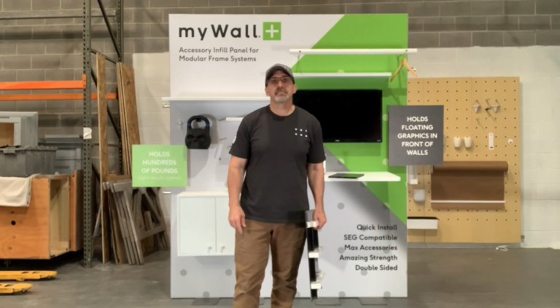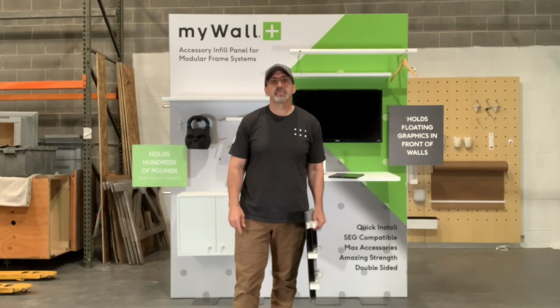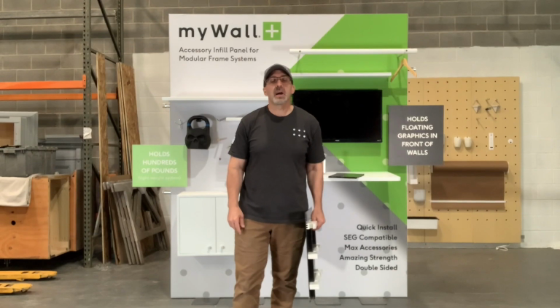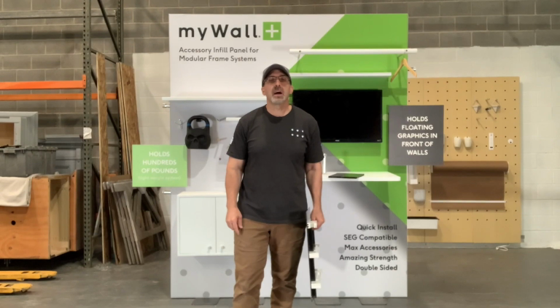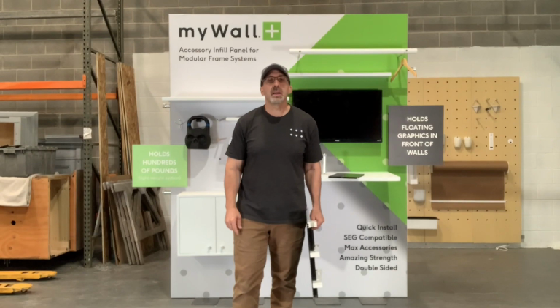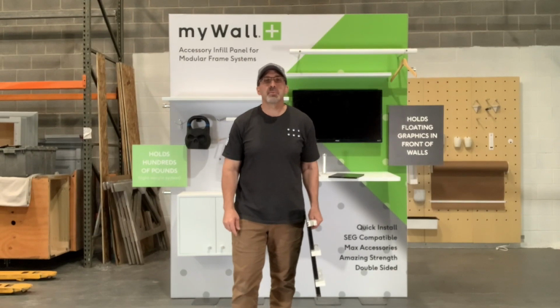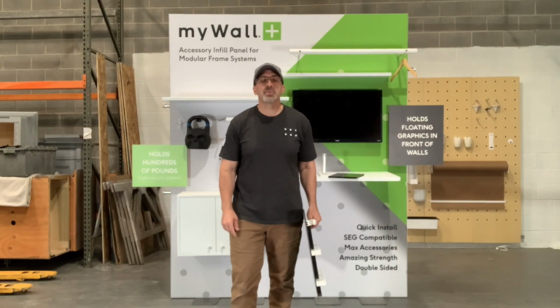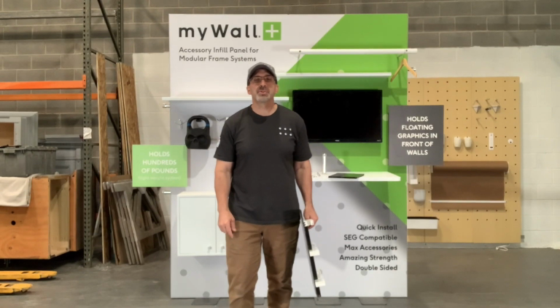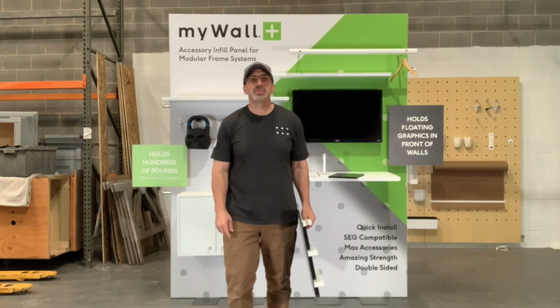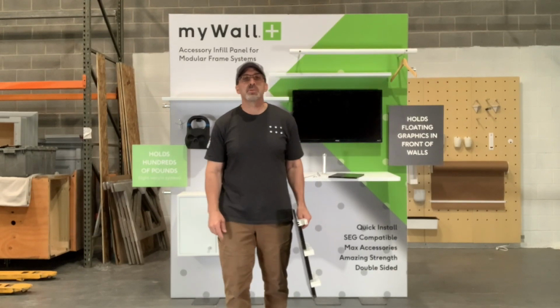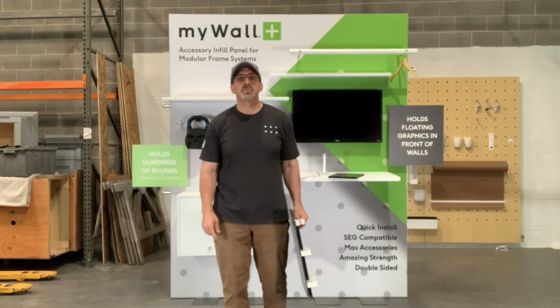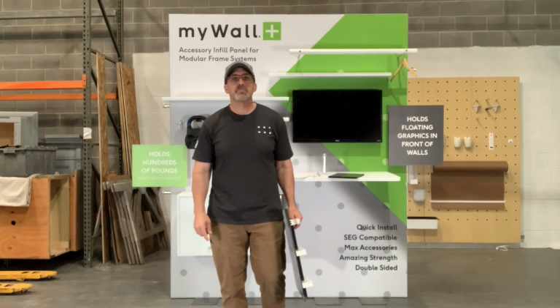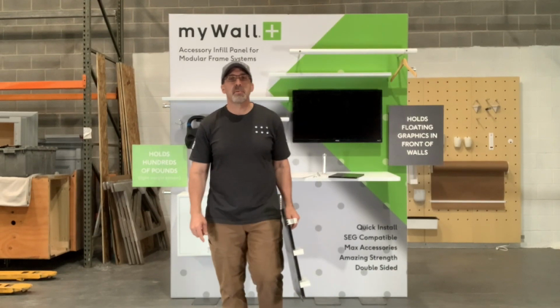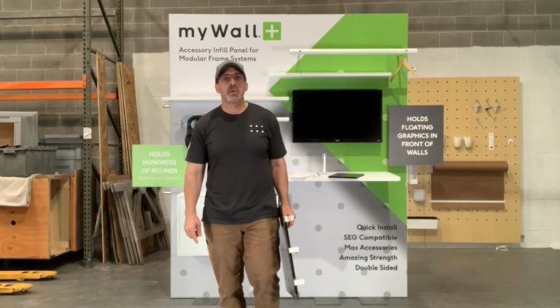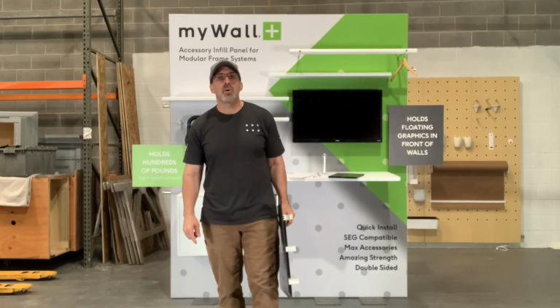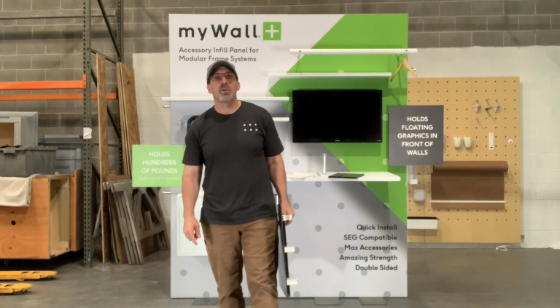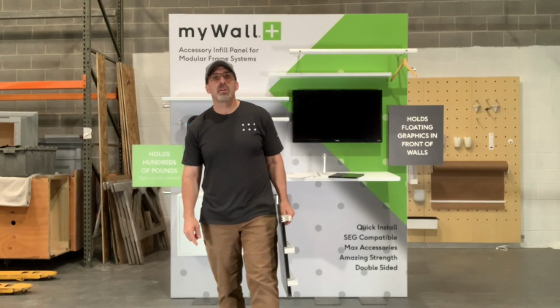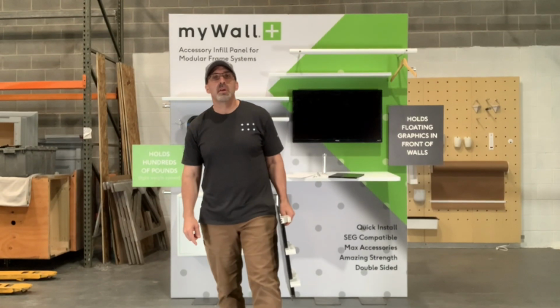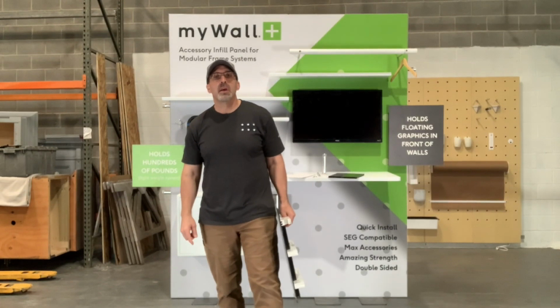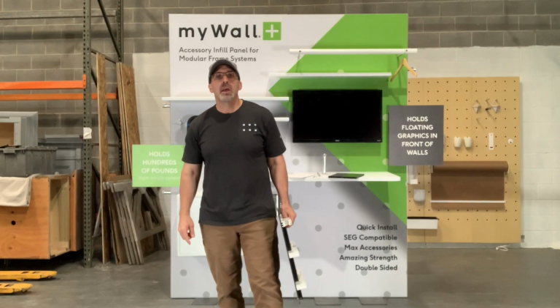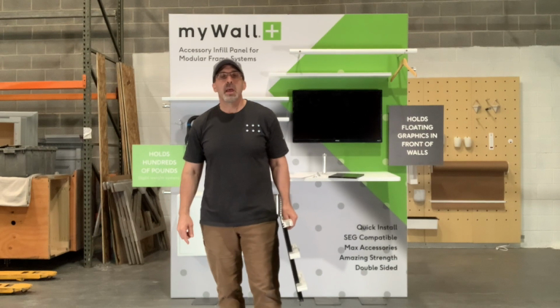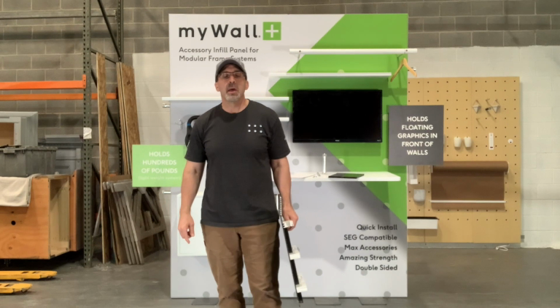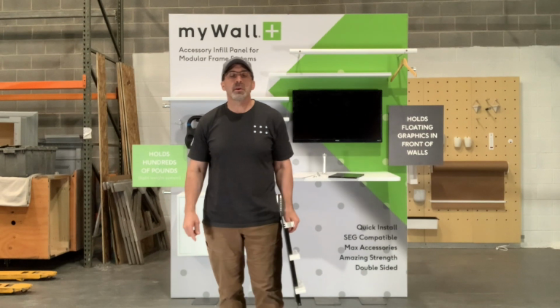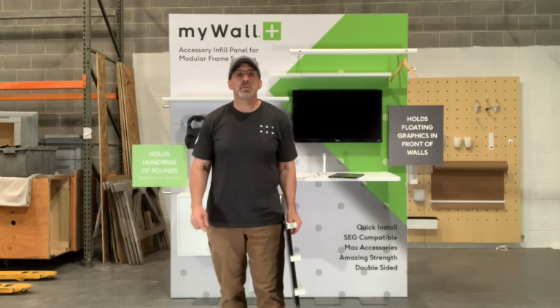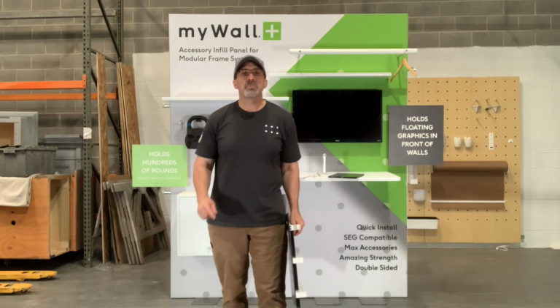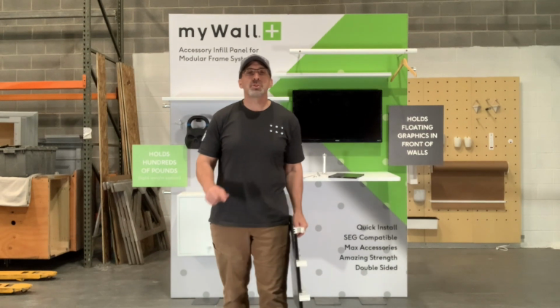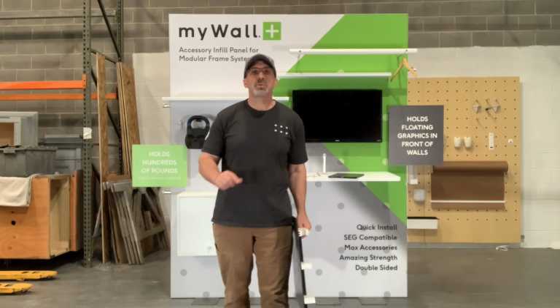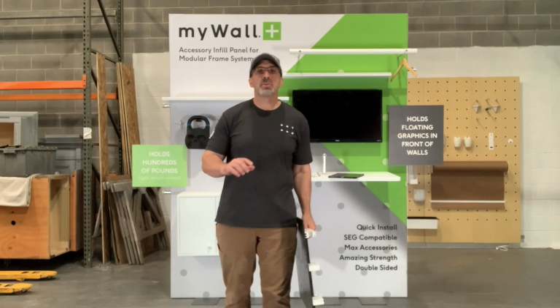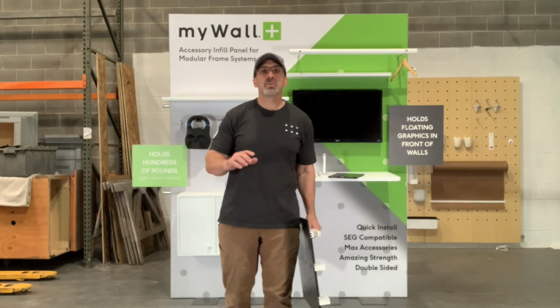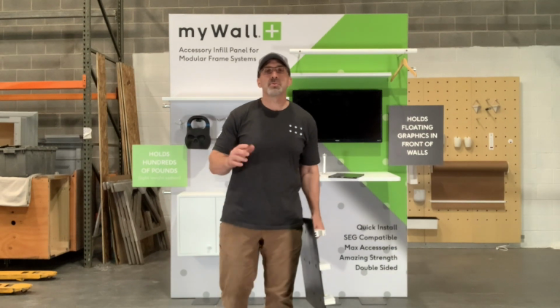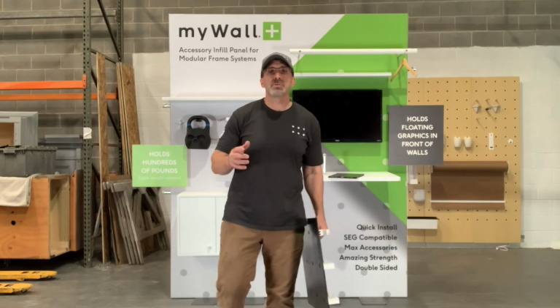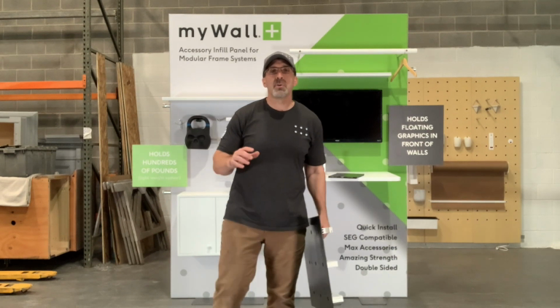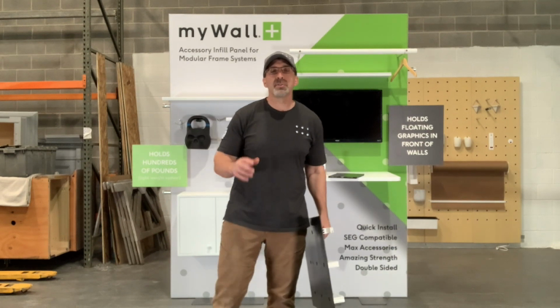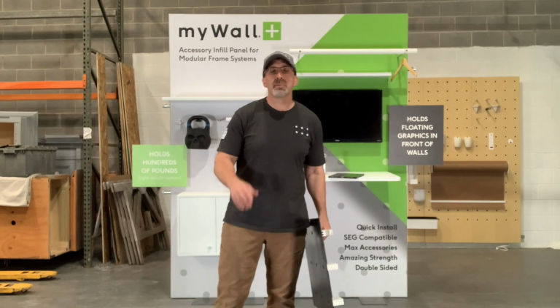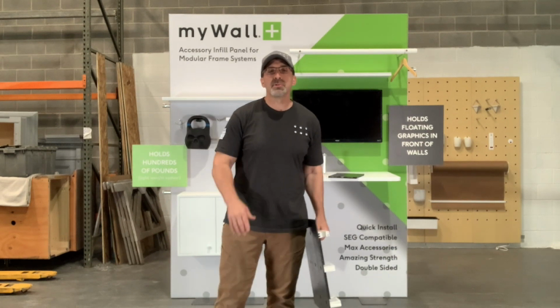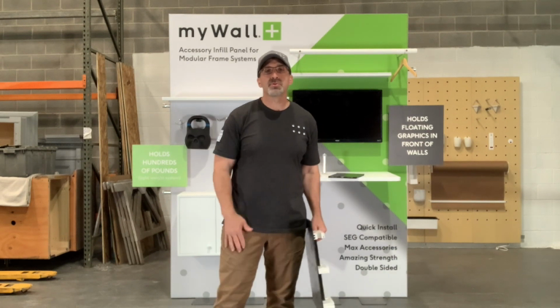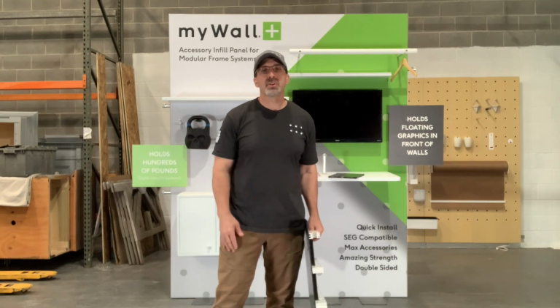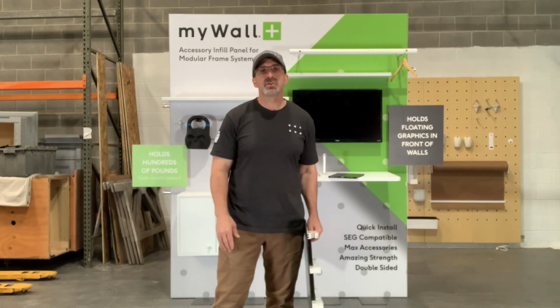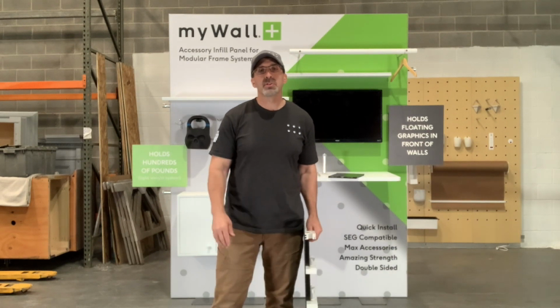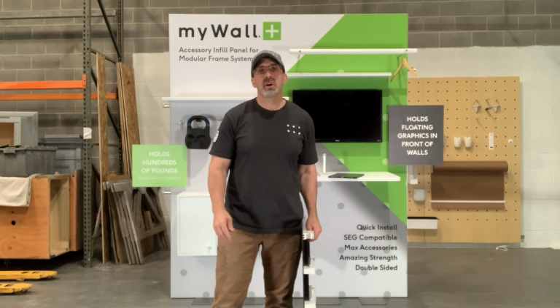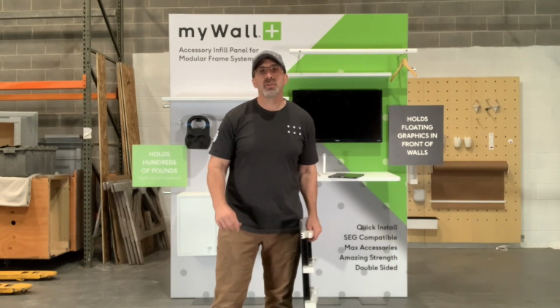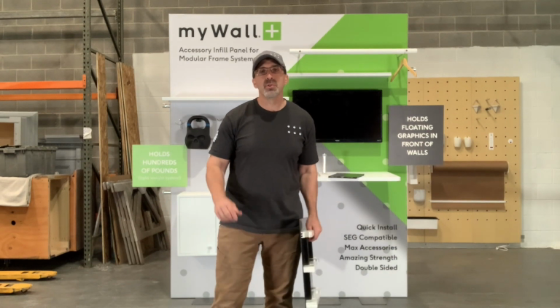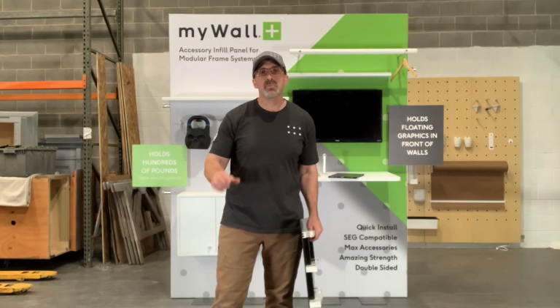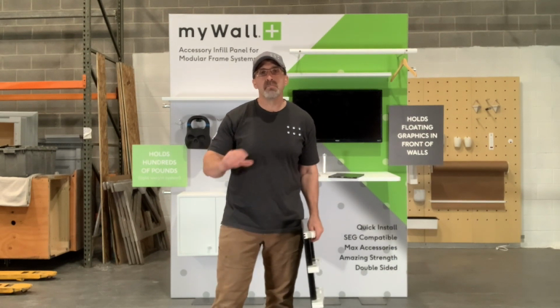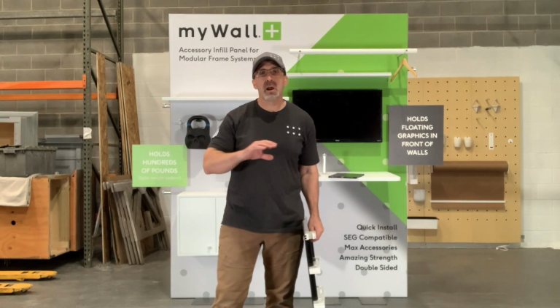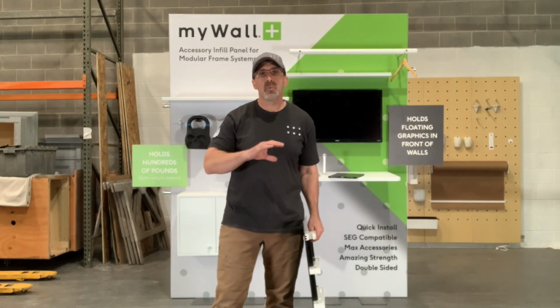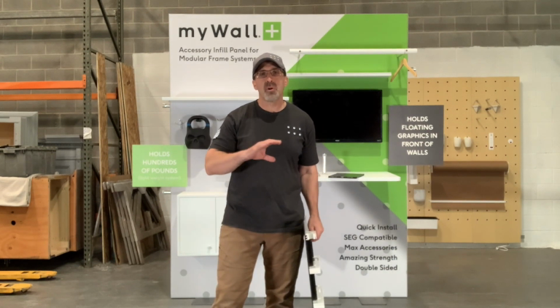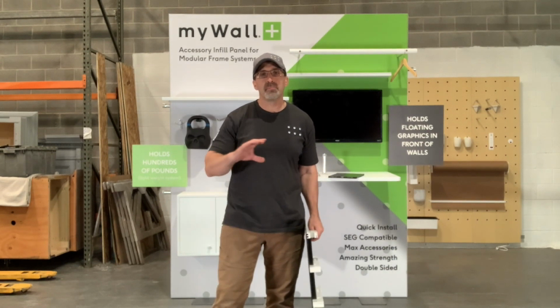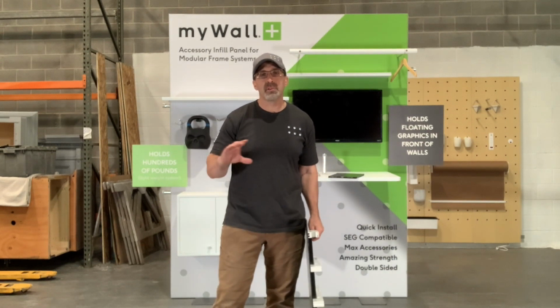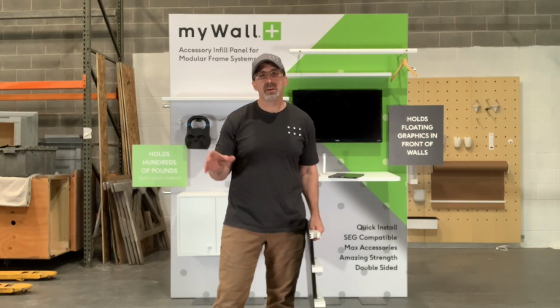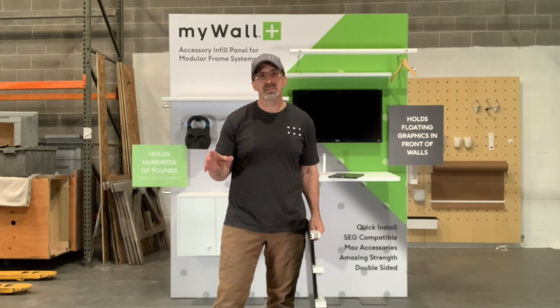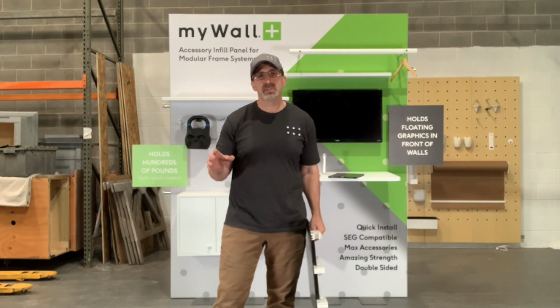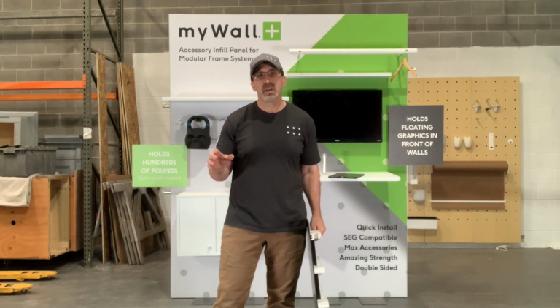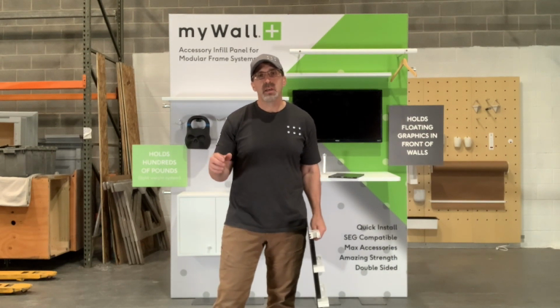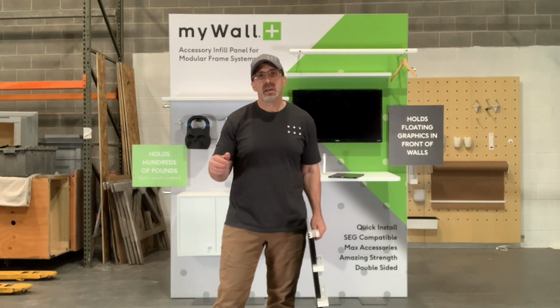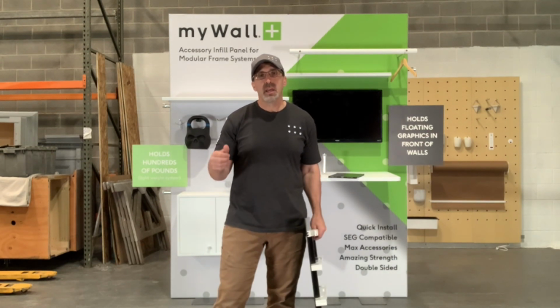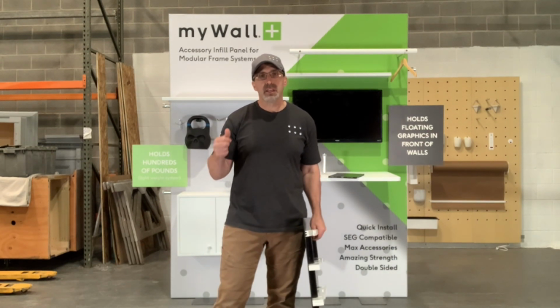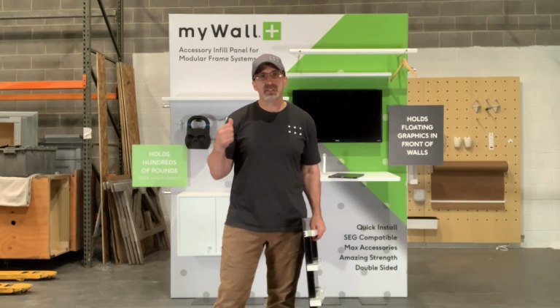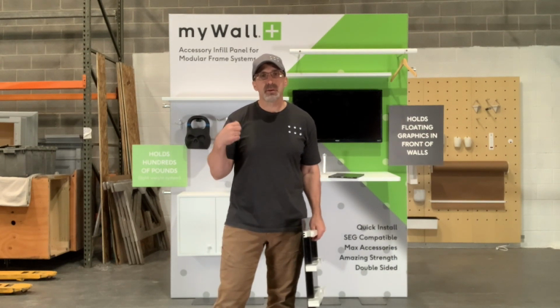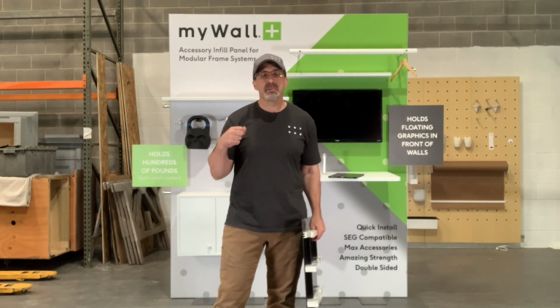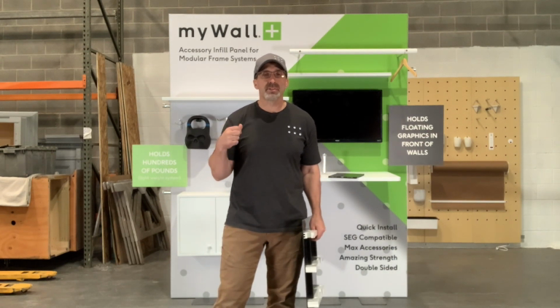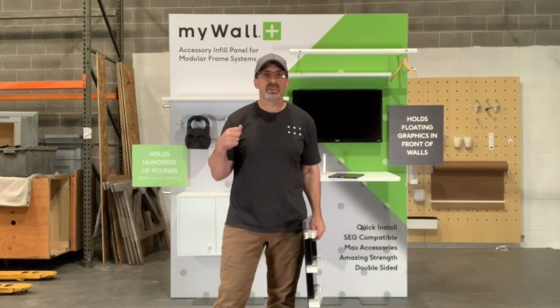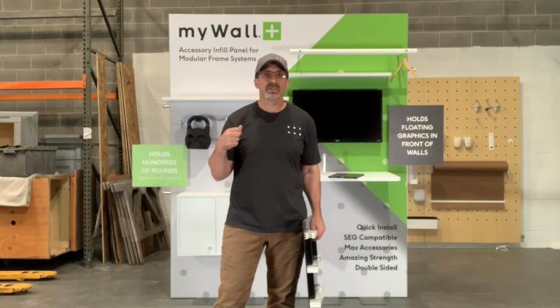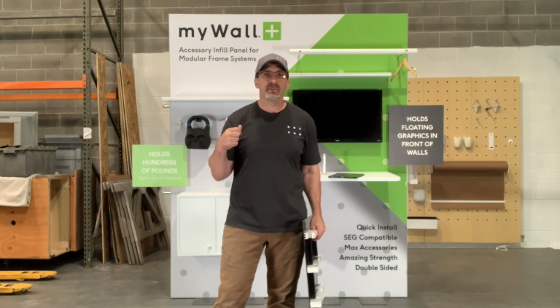Hi, I'm Chris Jones with MyWall, and I'm going to be showing you a small demonstration of the new MyWall Plus exhibit system.